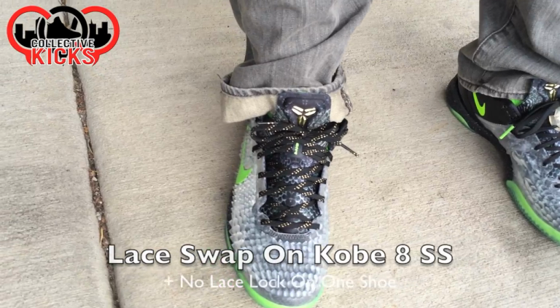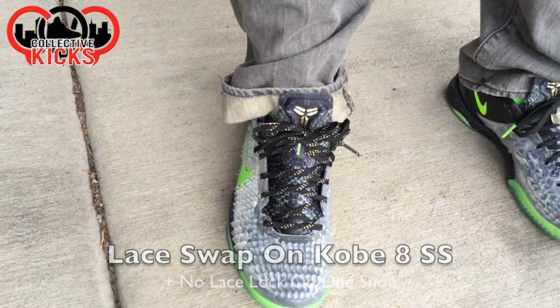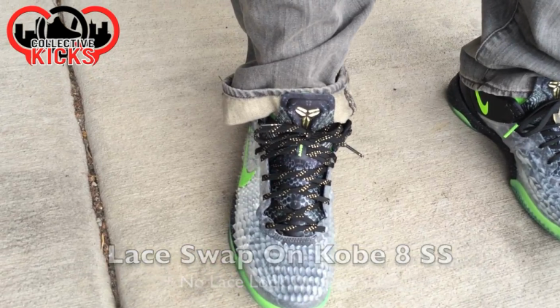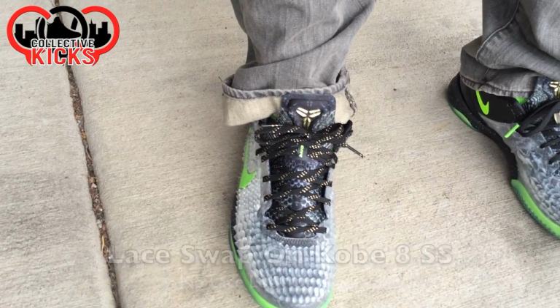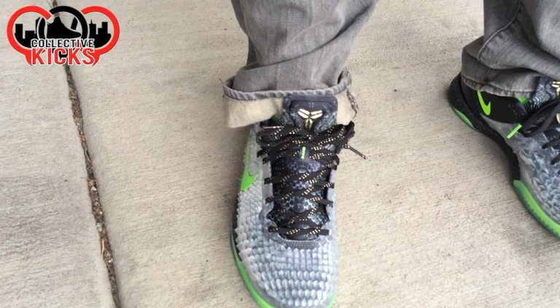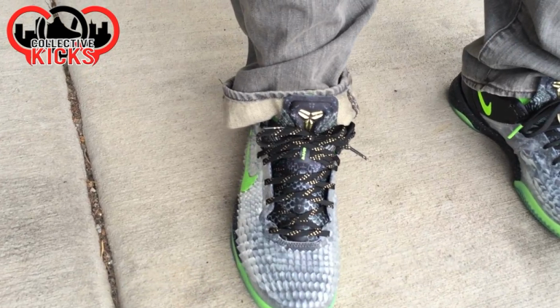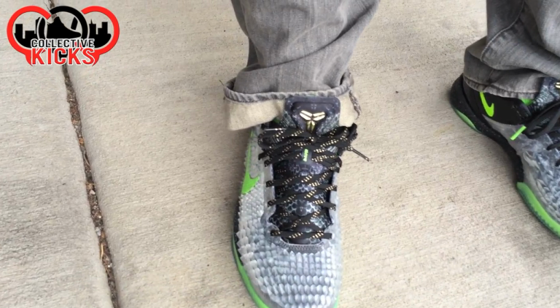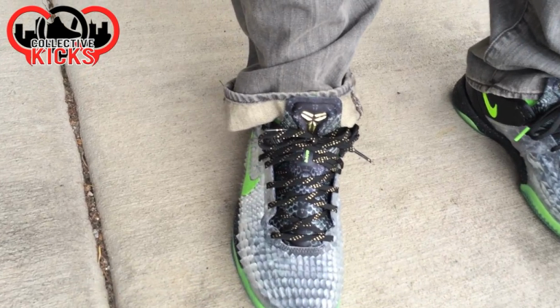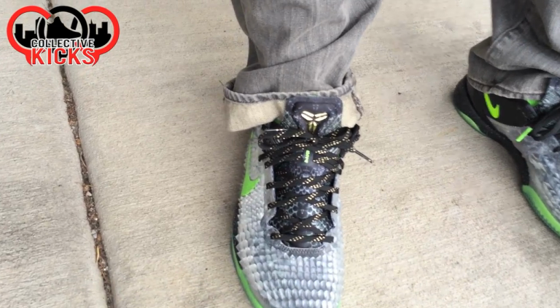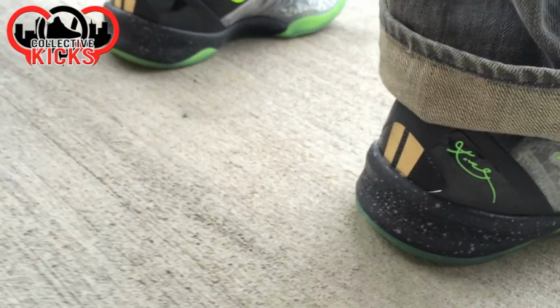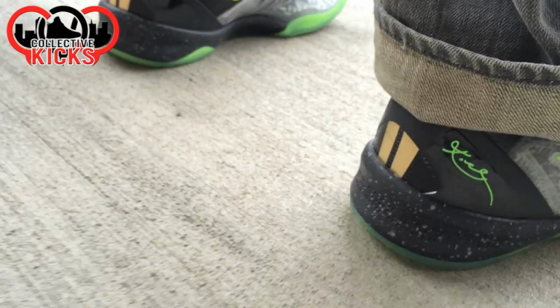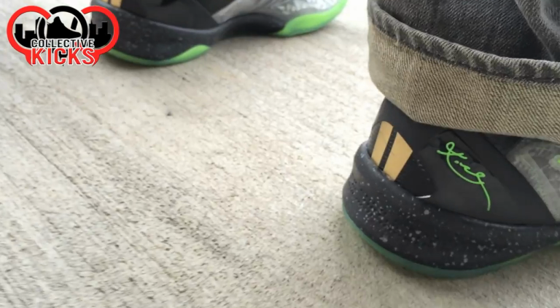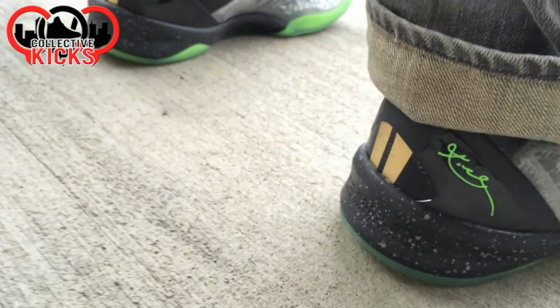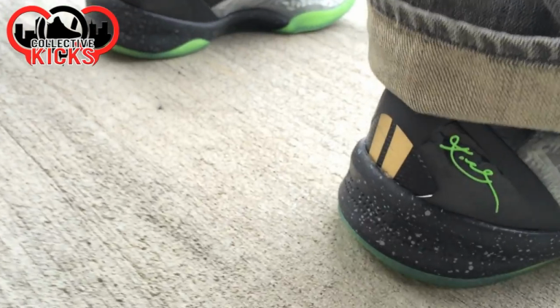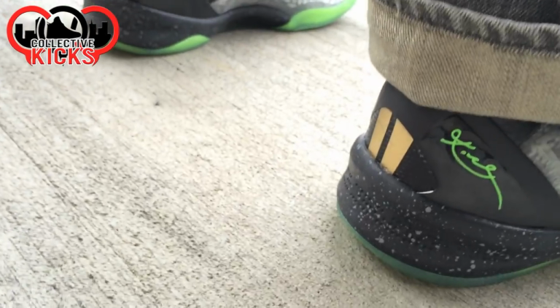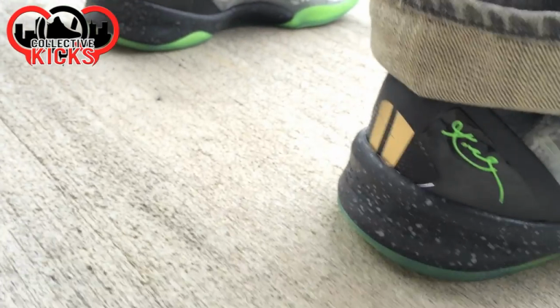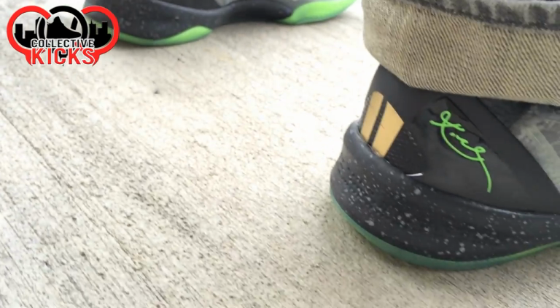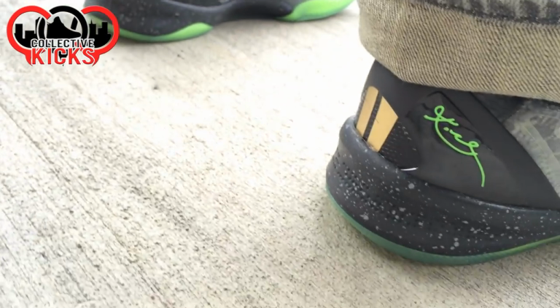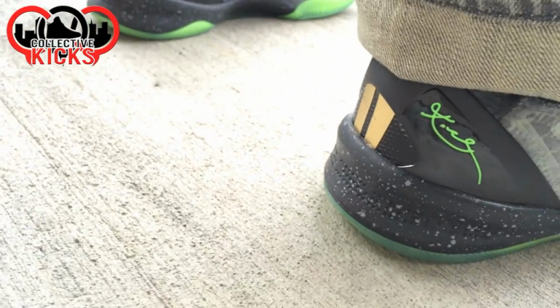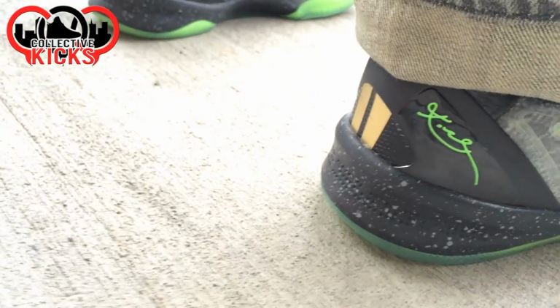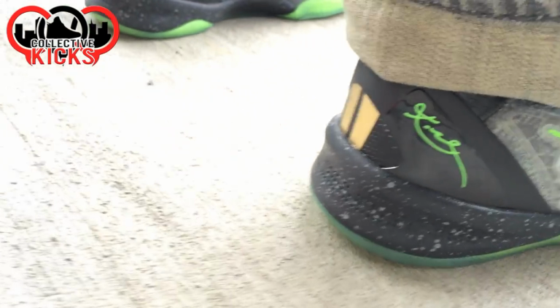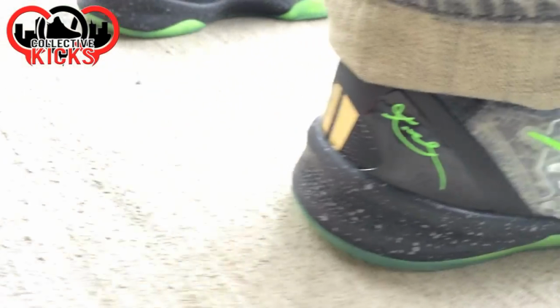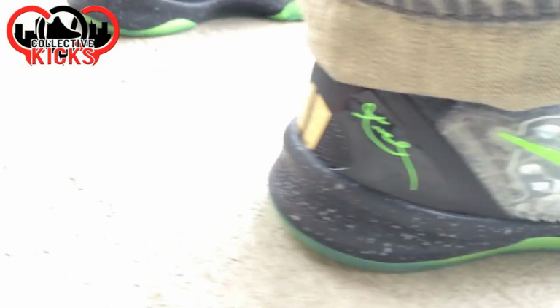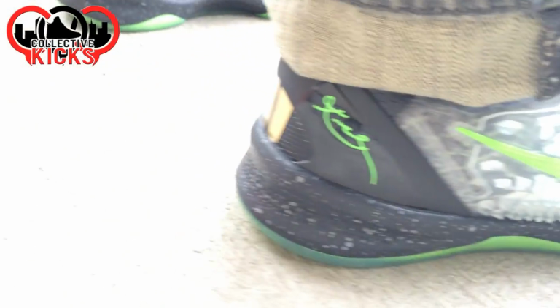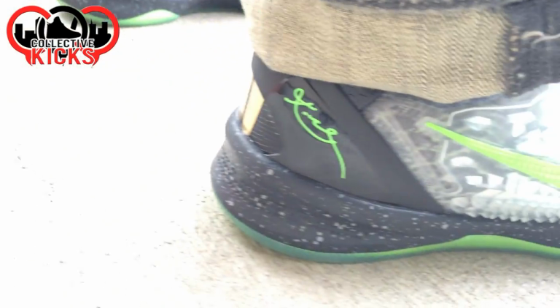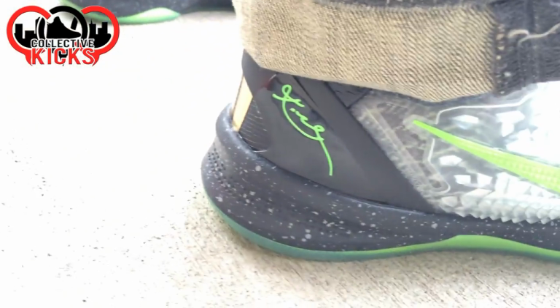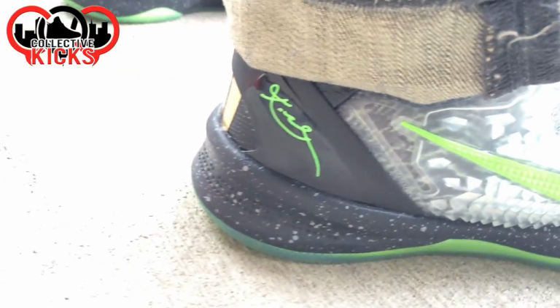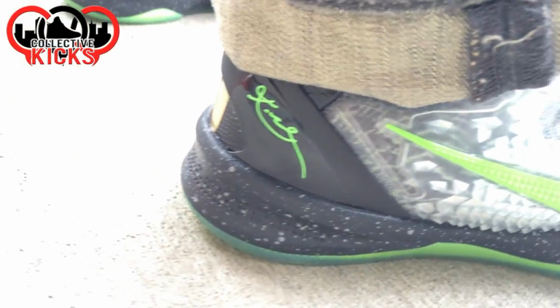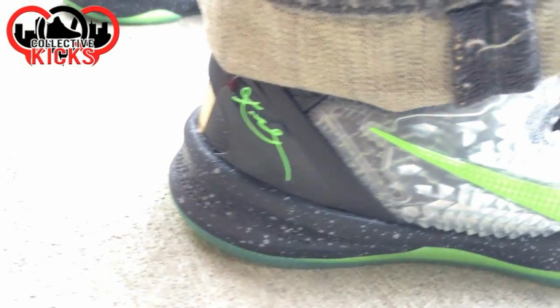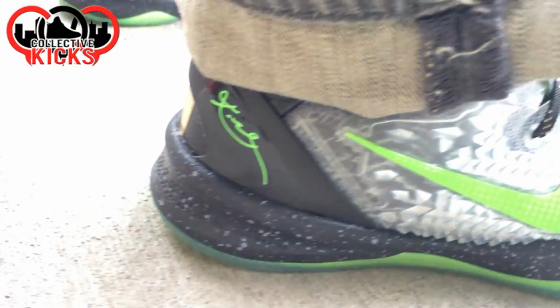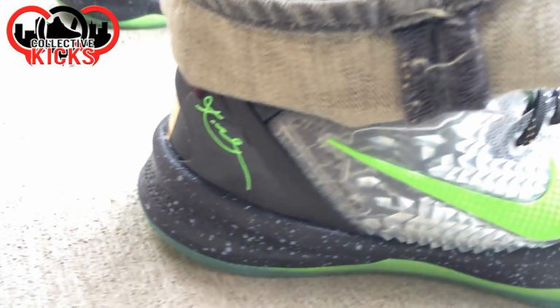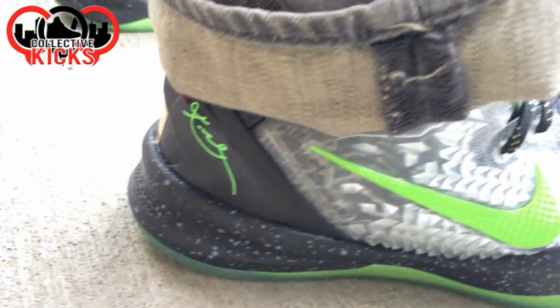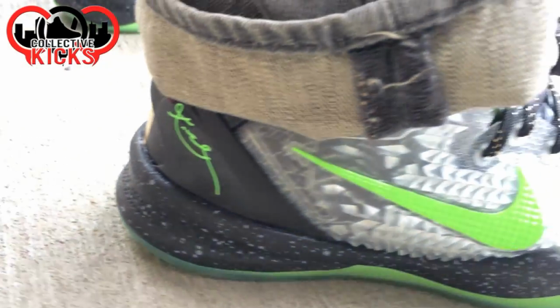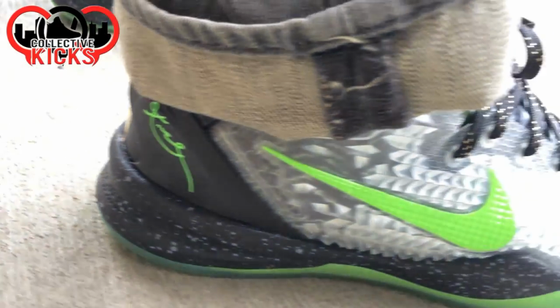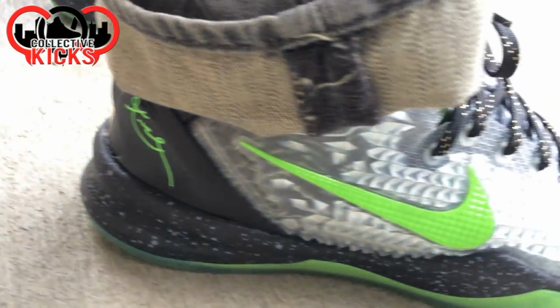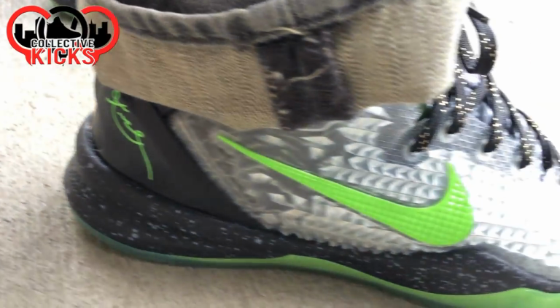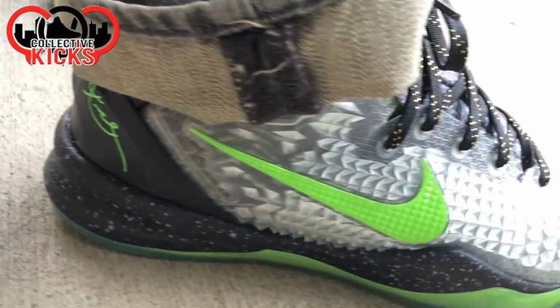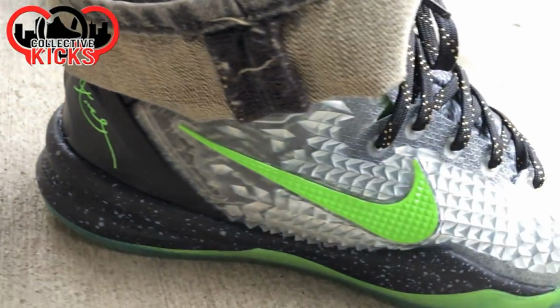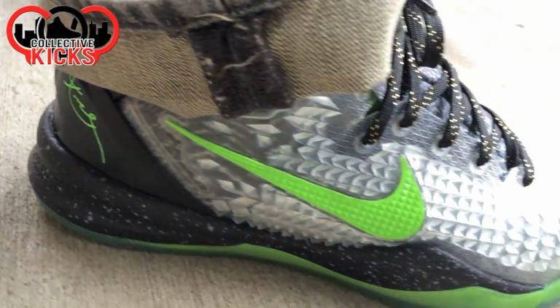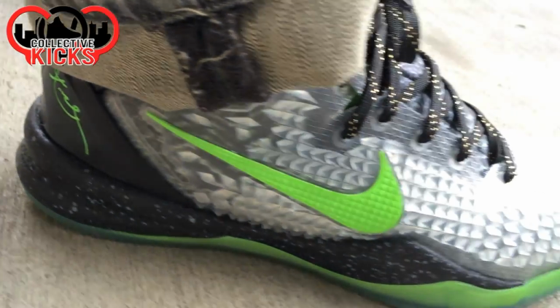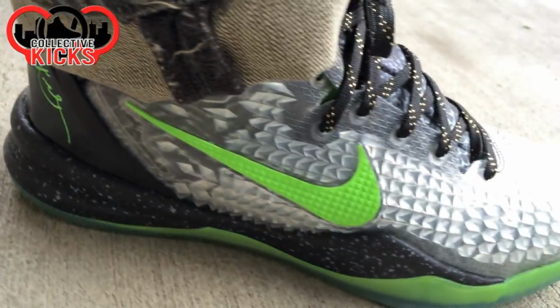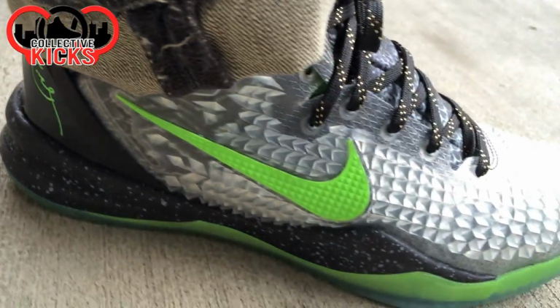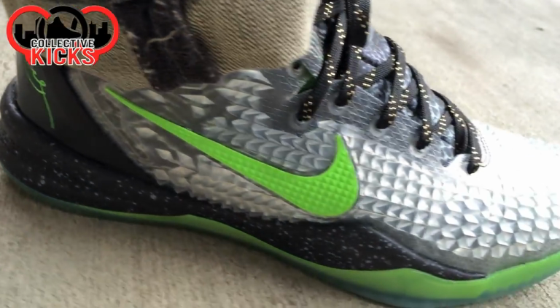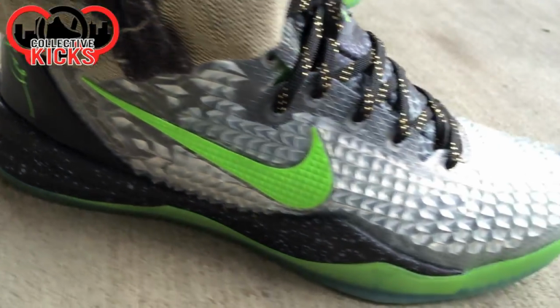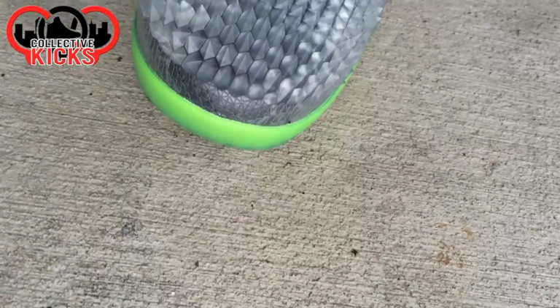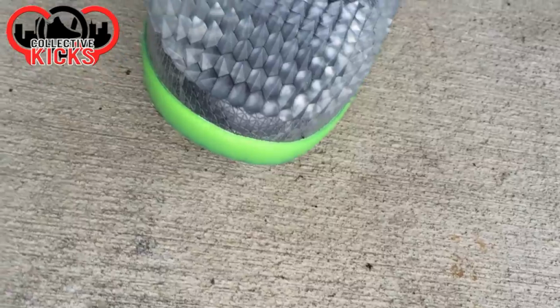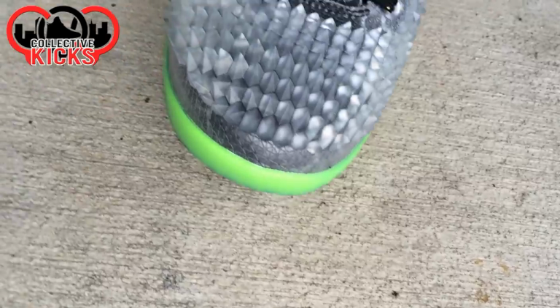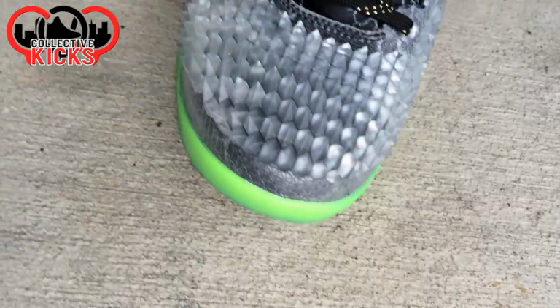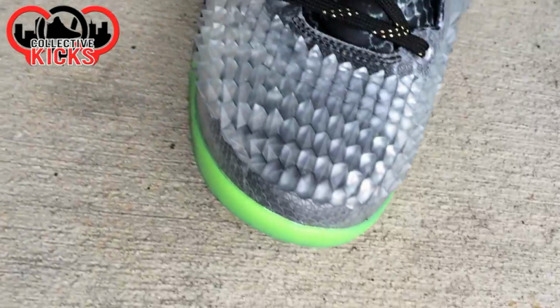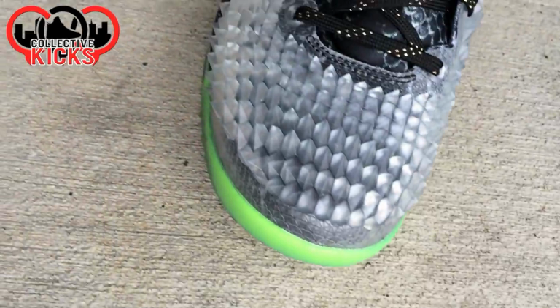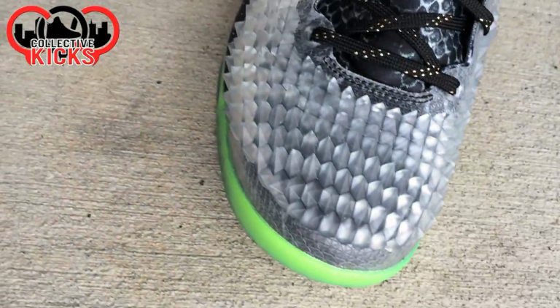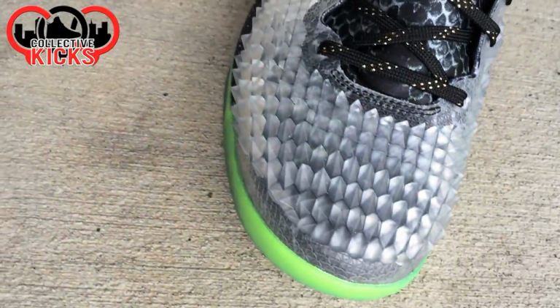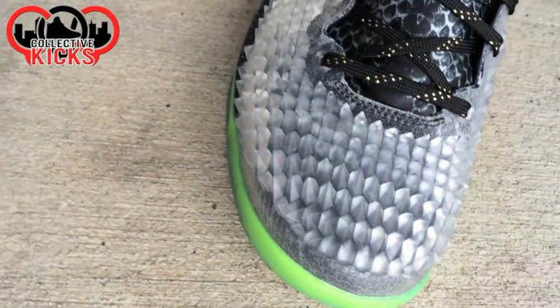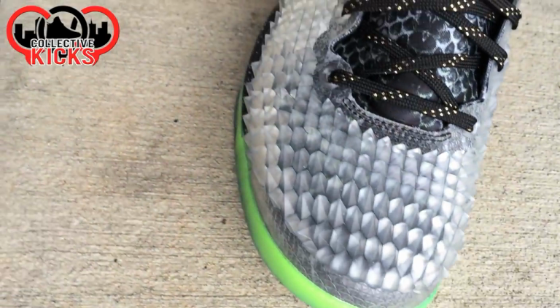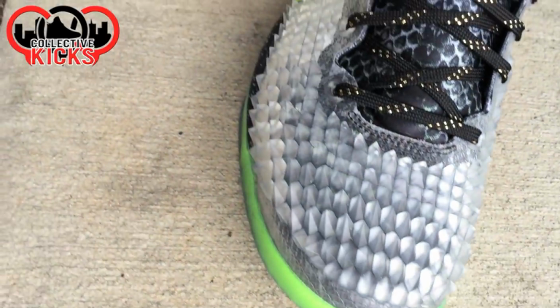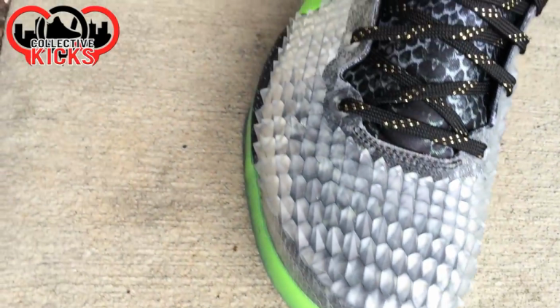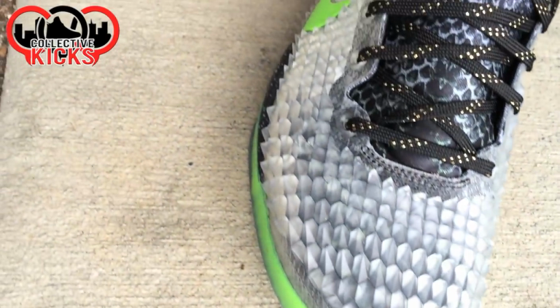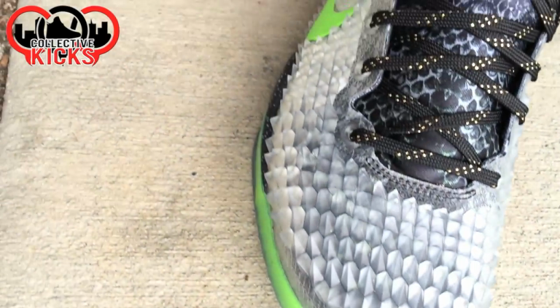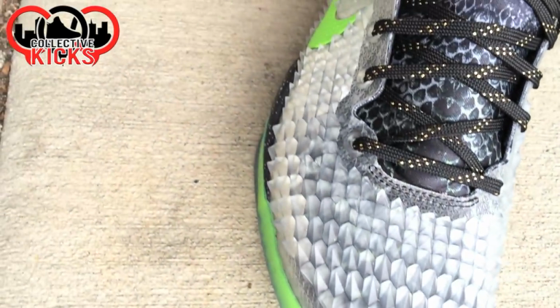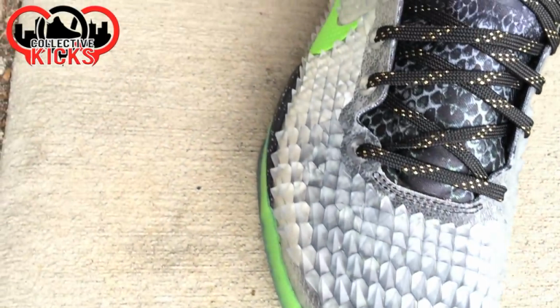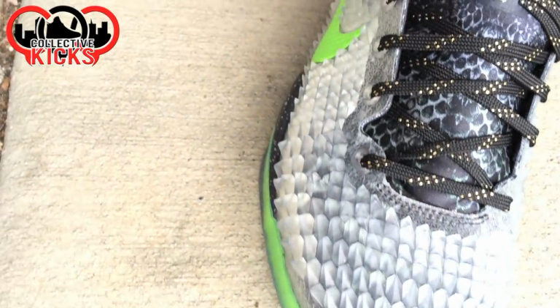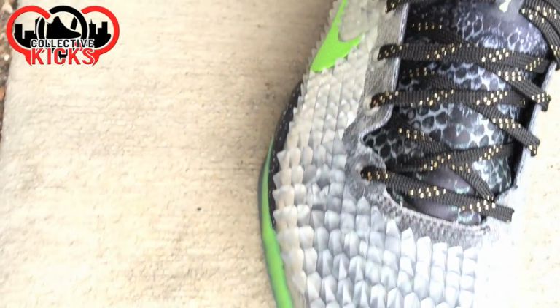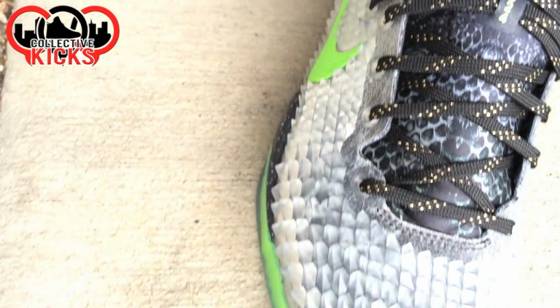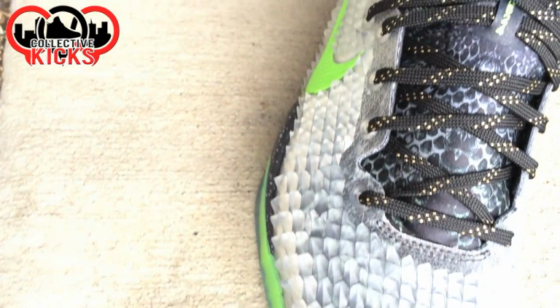Don't pay attention to my jeans — I know, I'm sorry. They're not skinny jeans; I just can't rock with the skinny jean thing. But anyway, these things are nuts man.